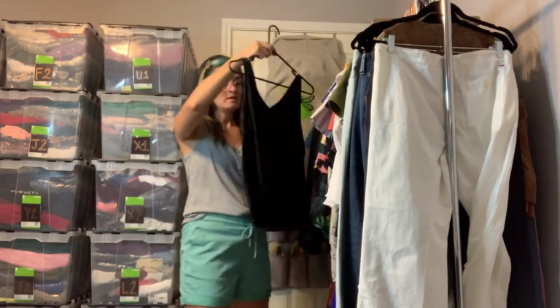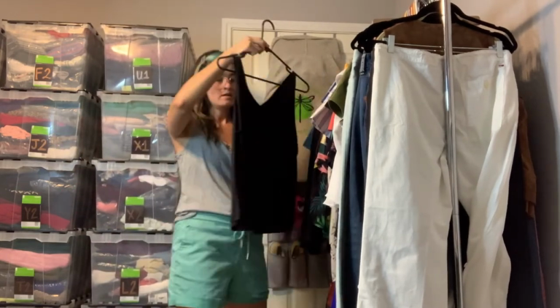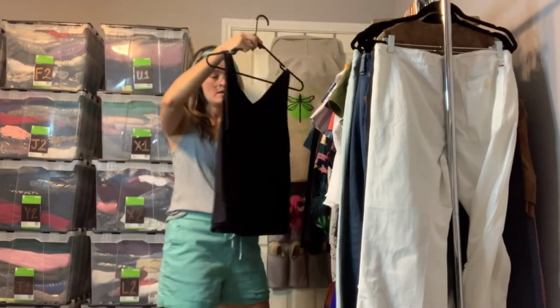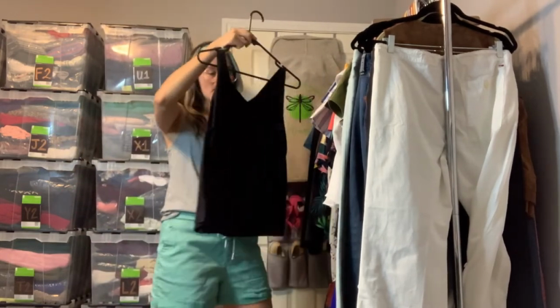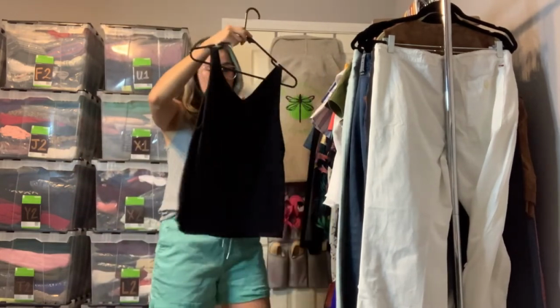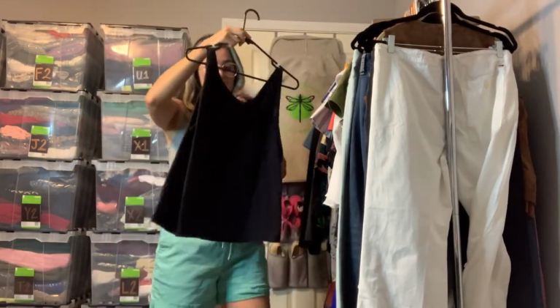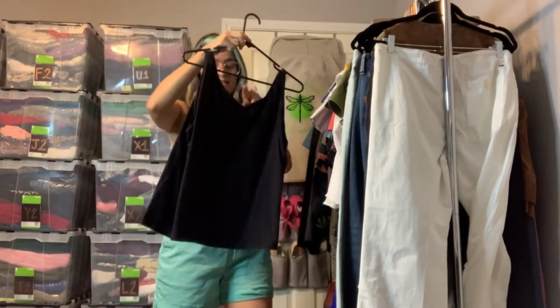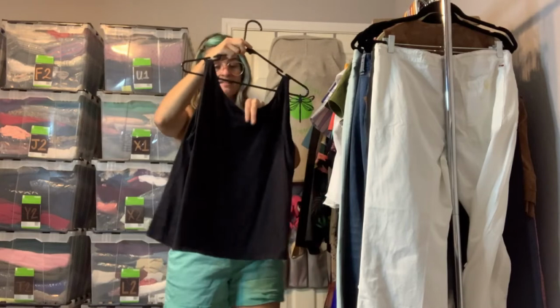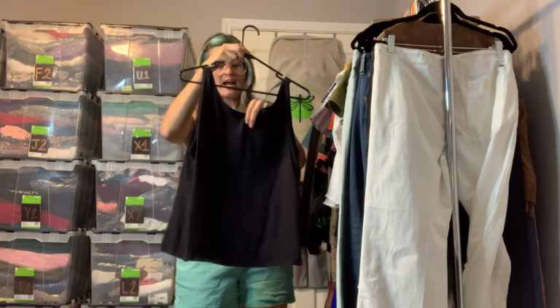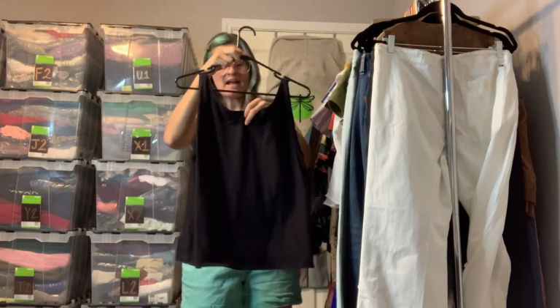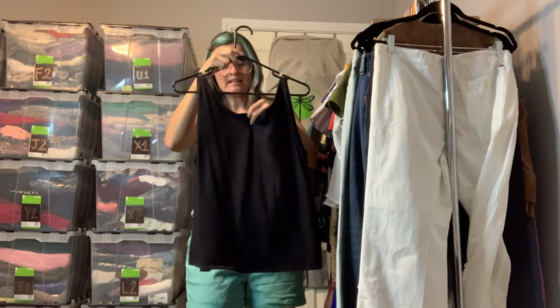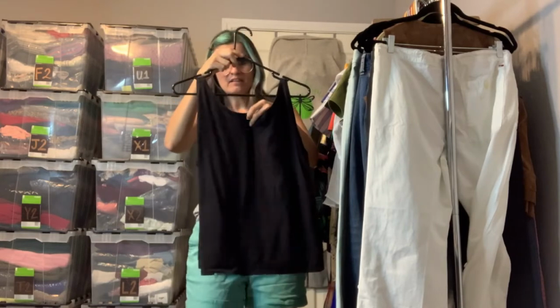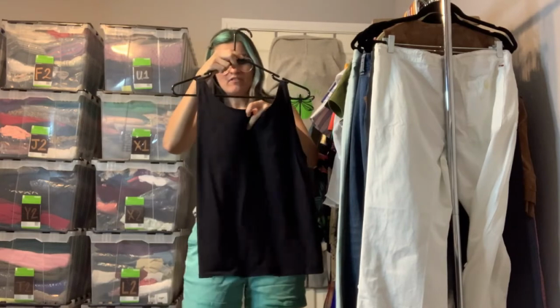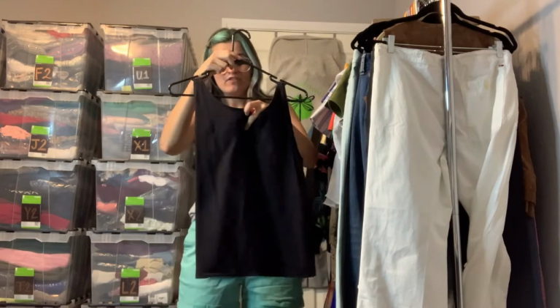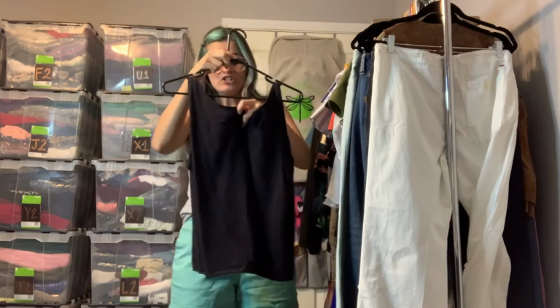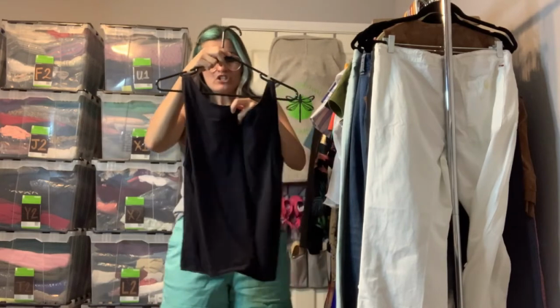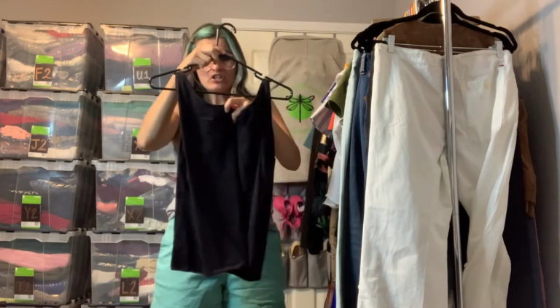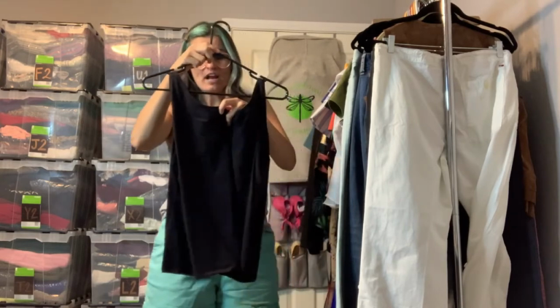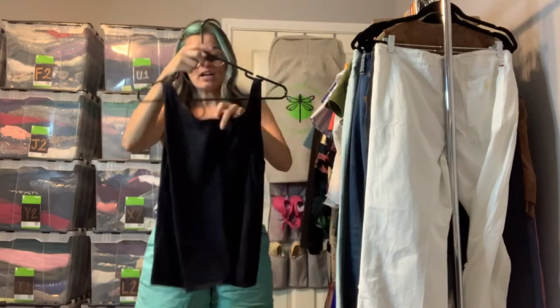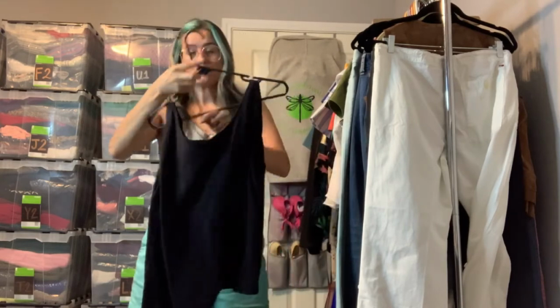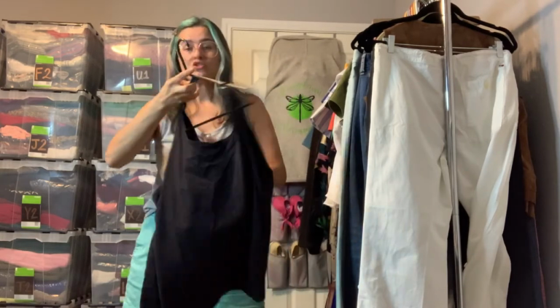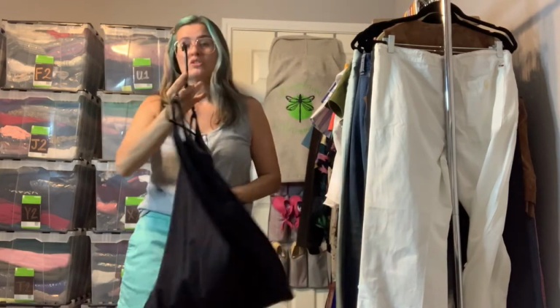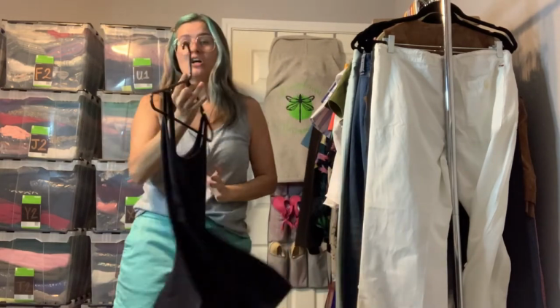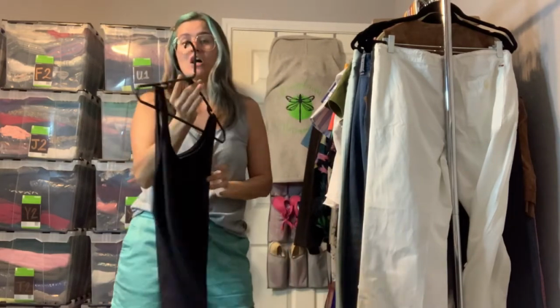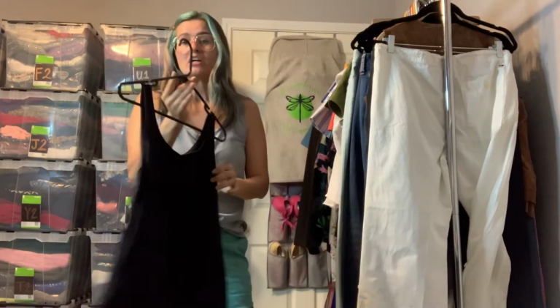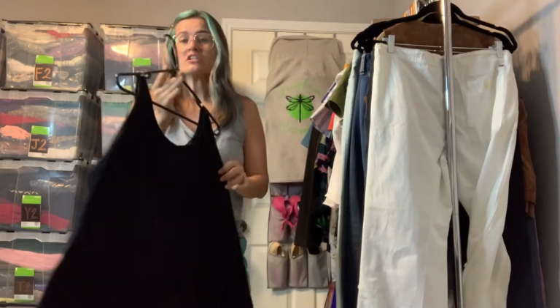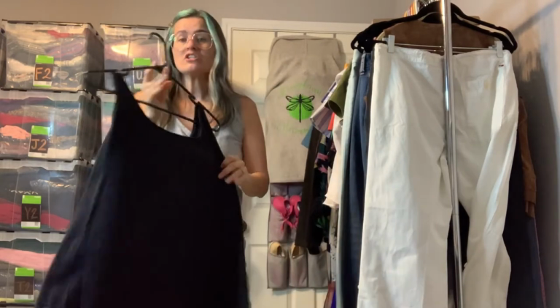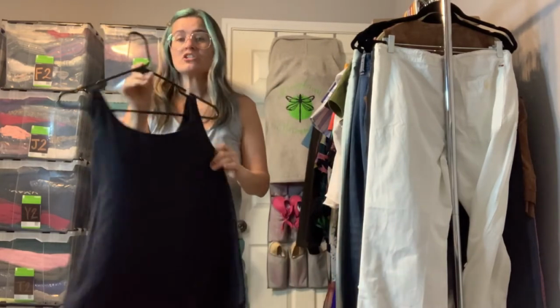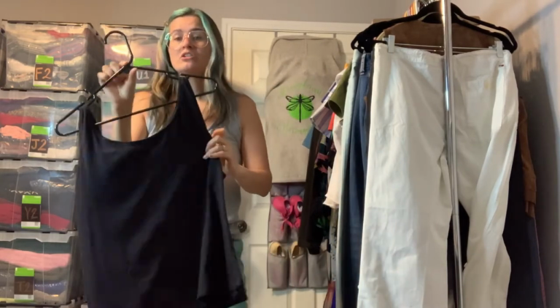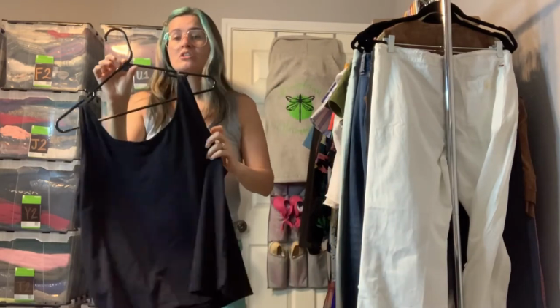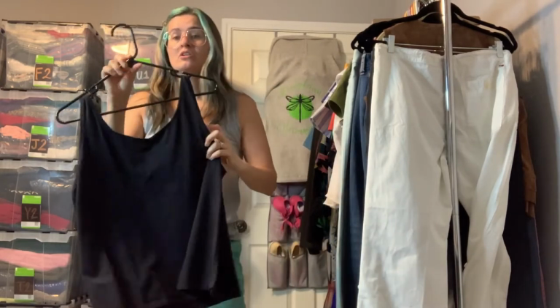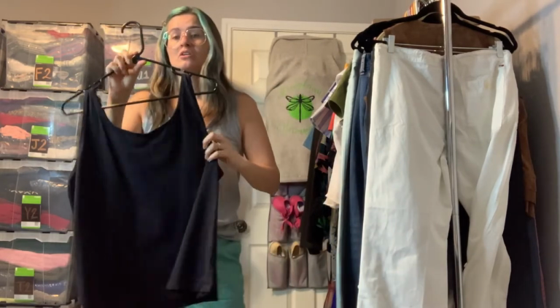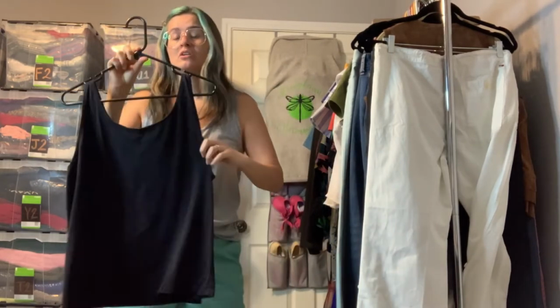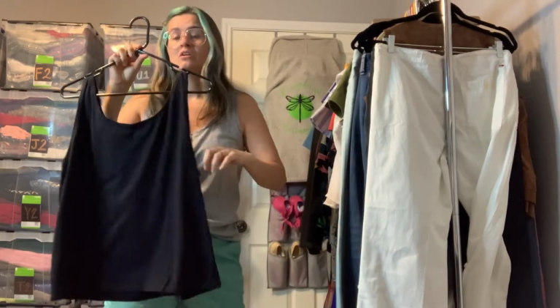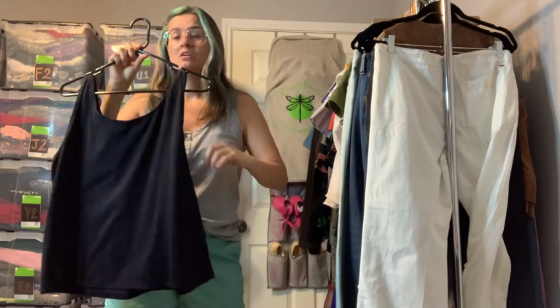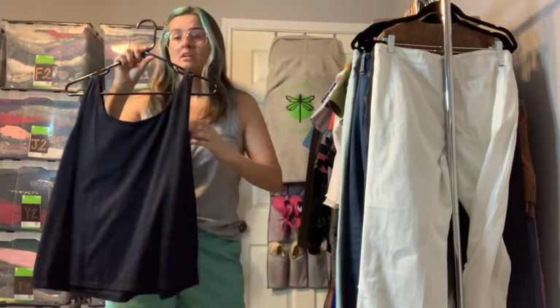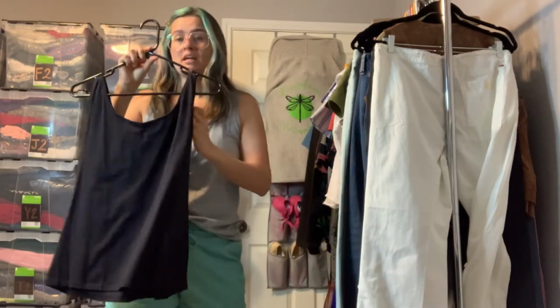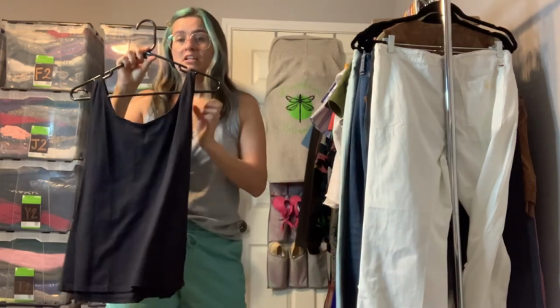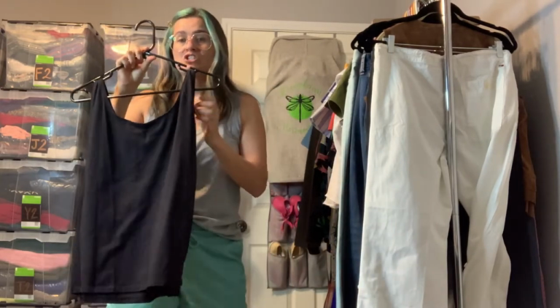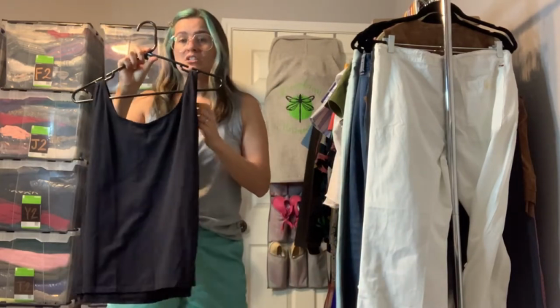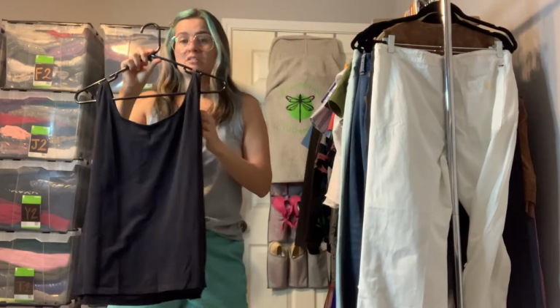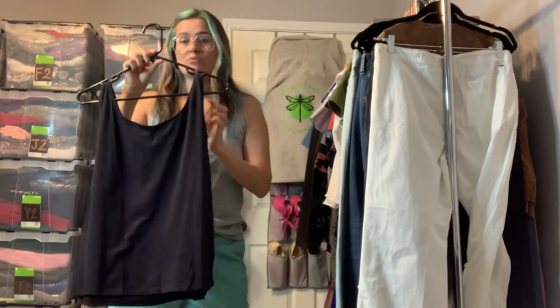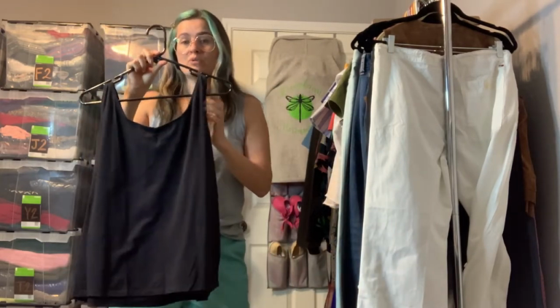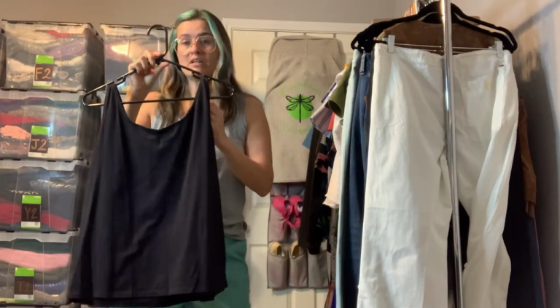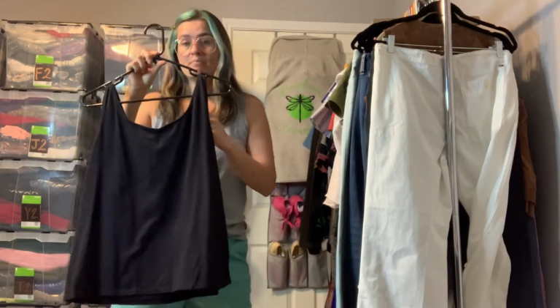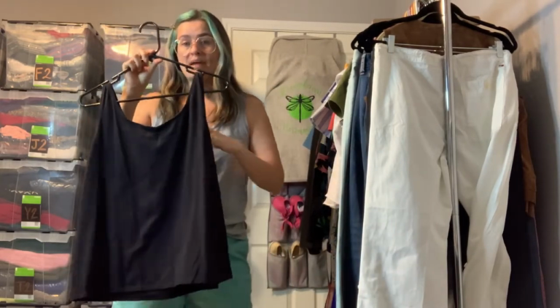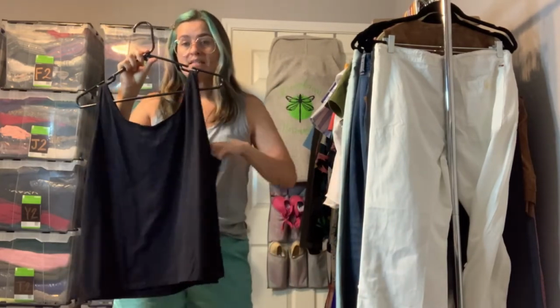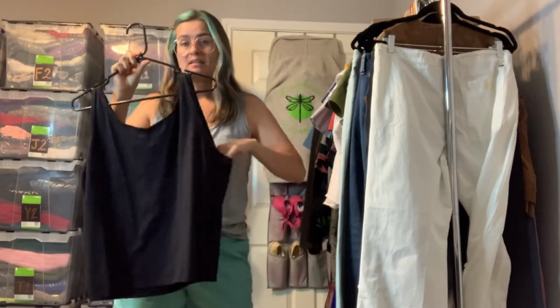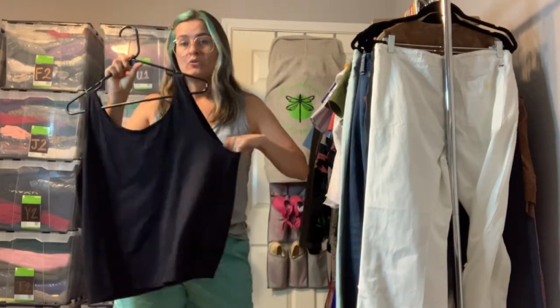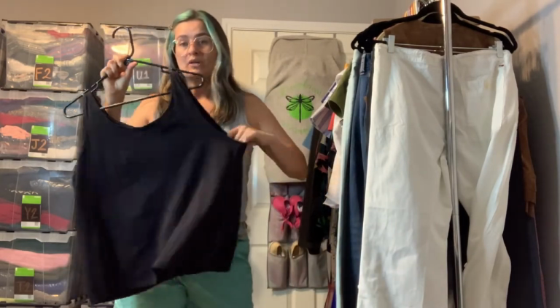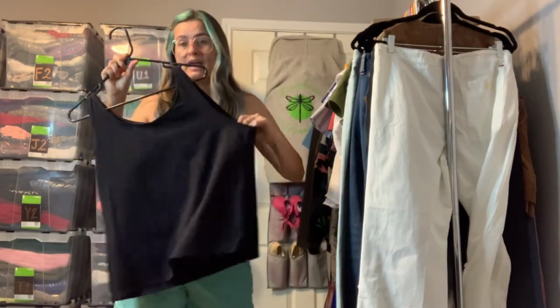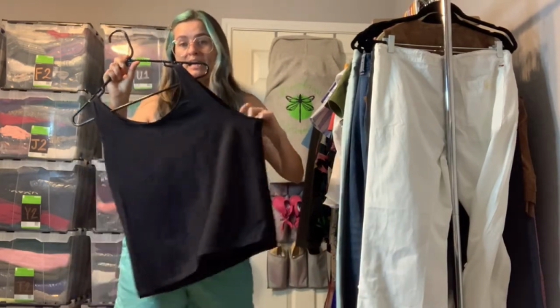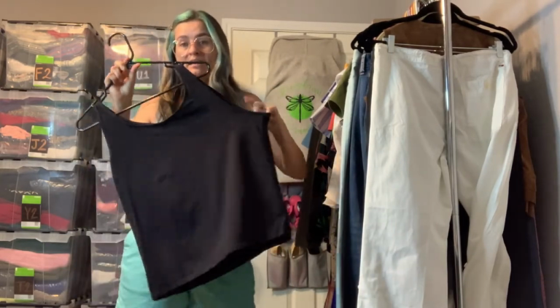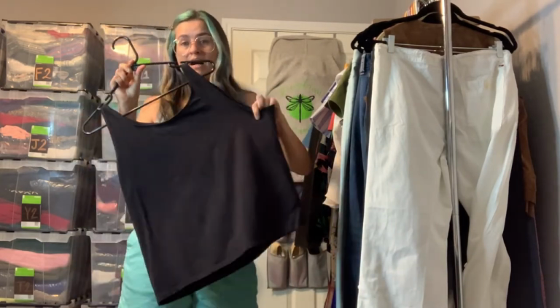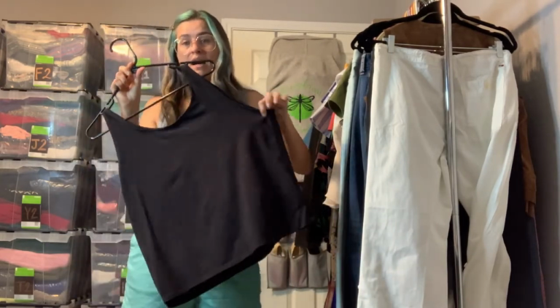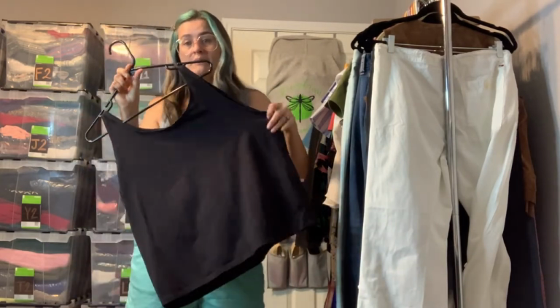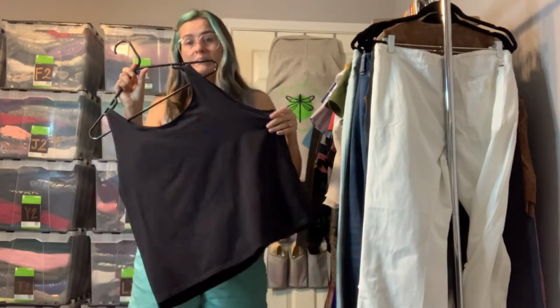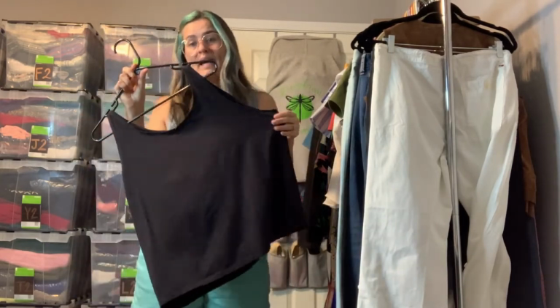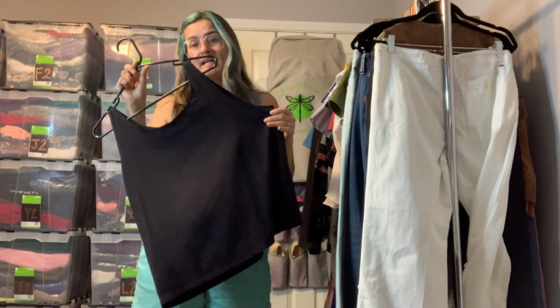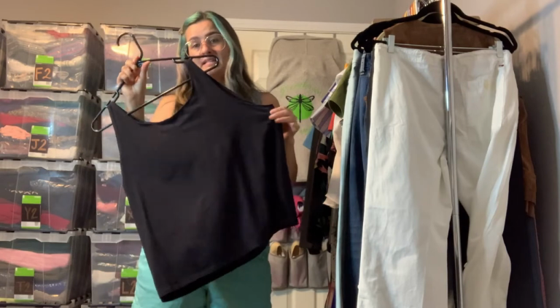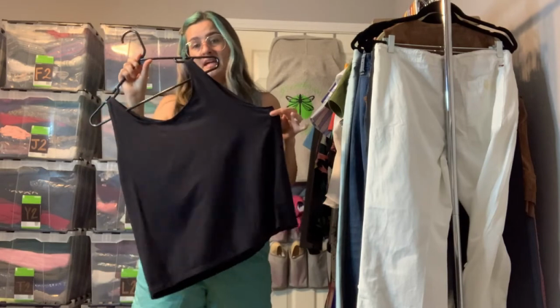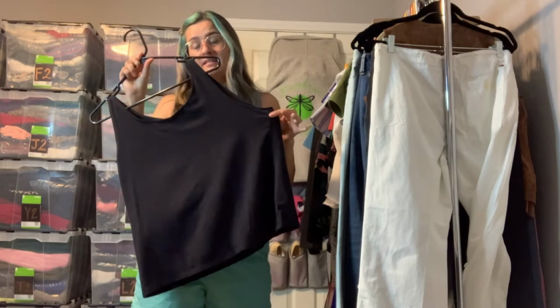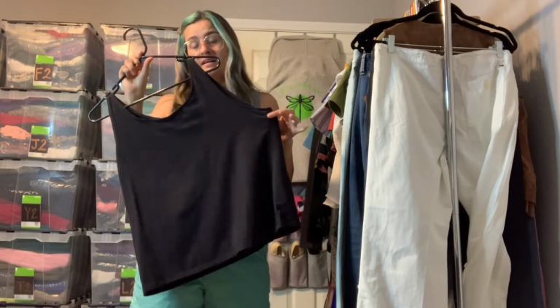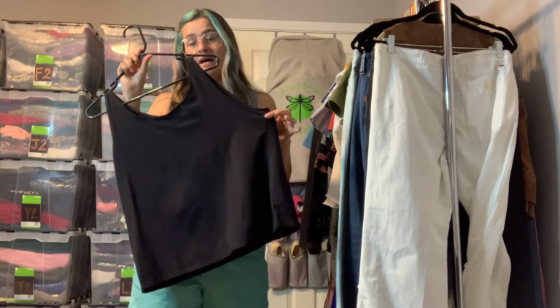This is an Eileen Fisher extra large — just a really basic organic cotton black tank top.